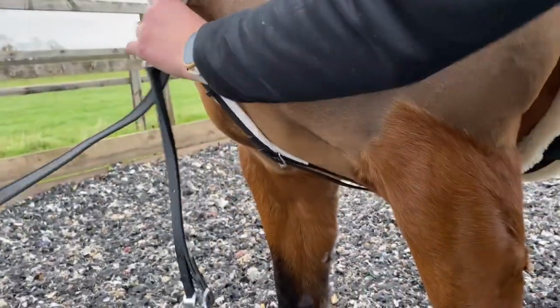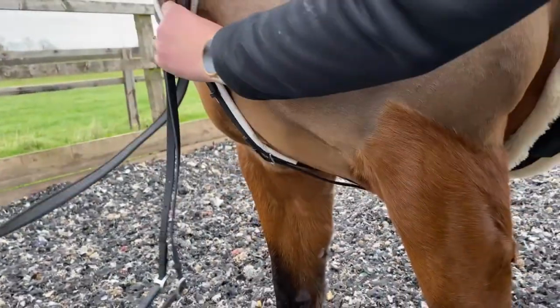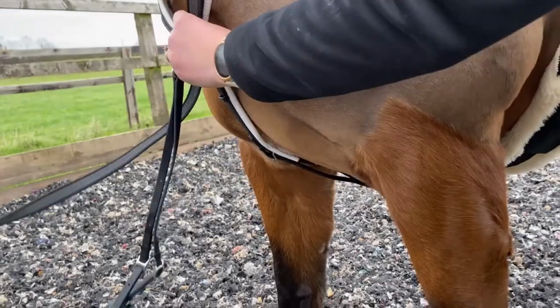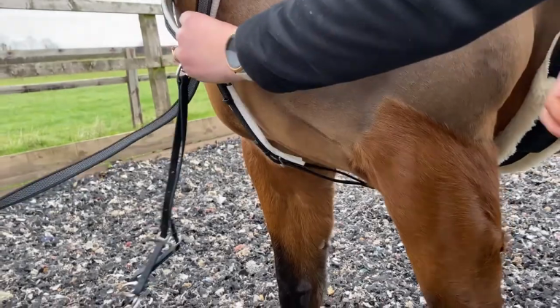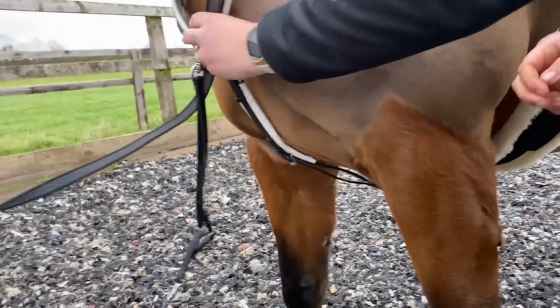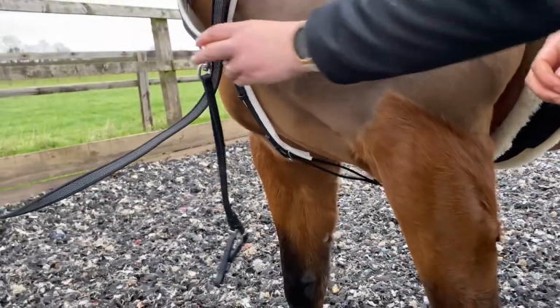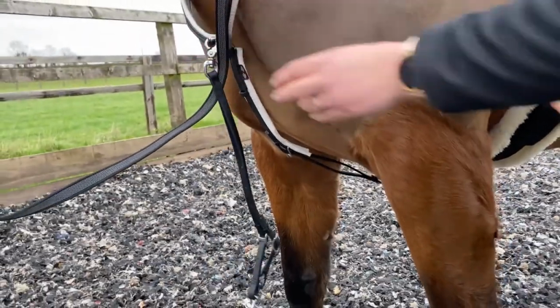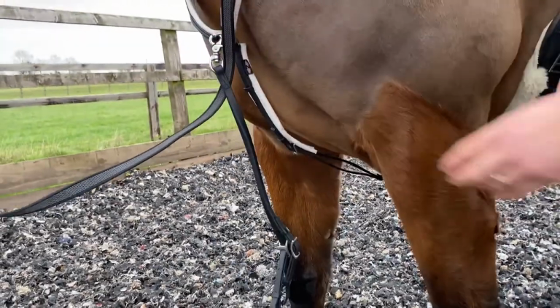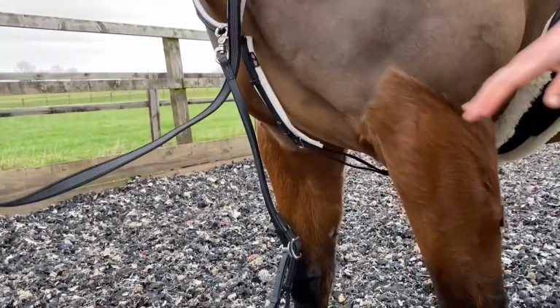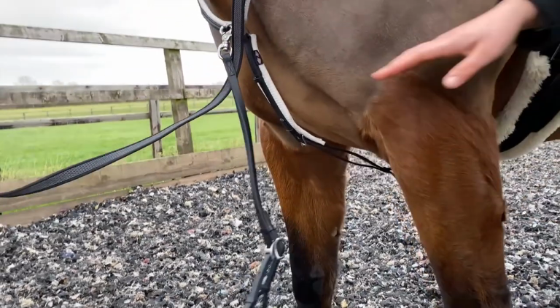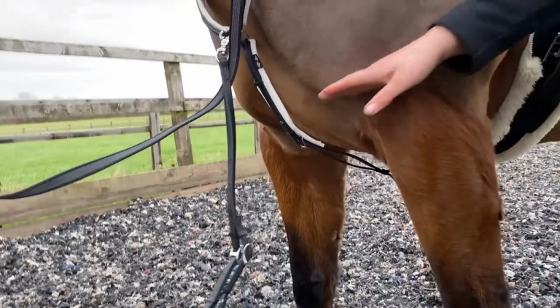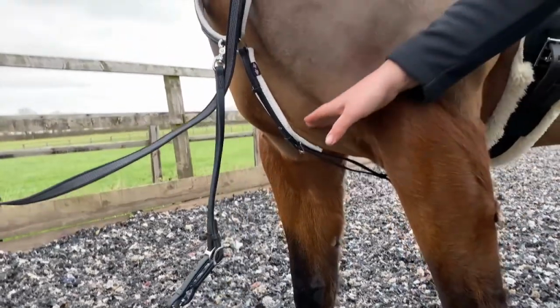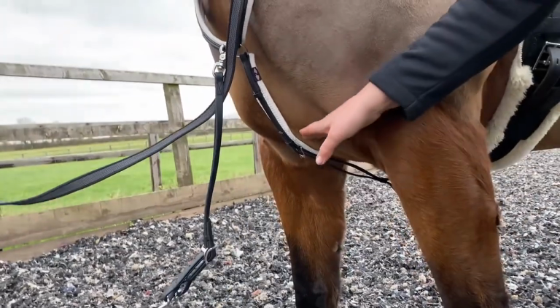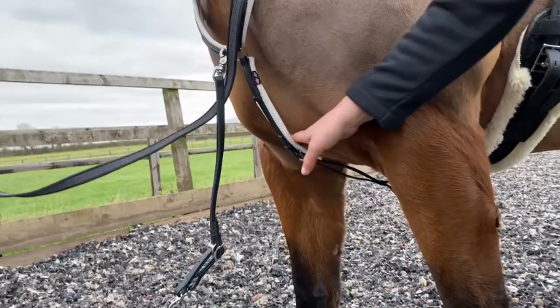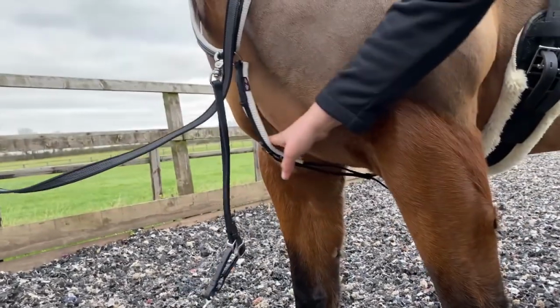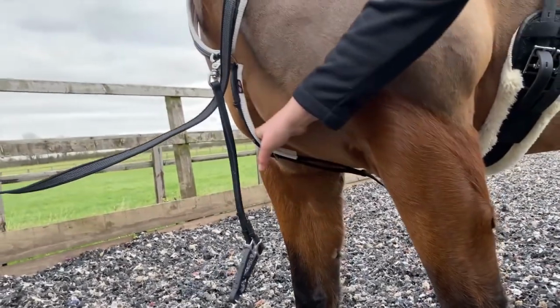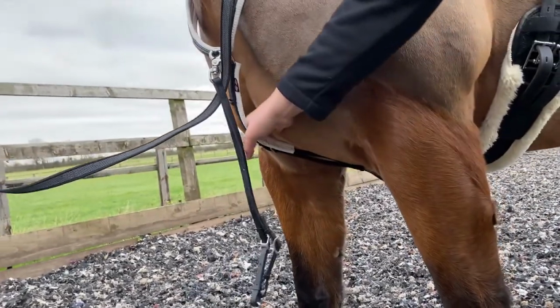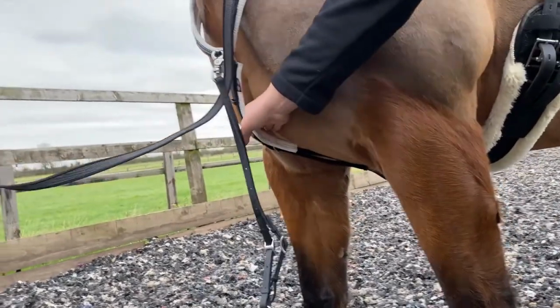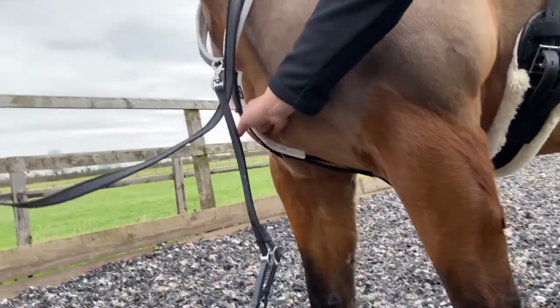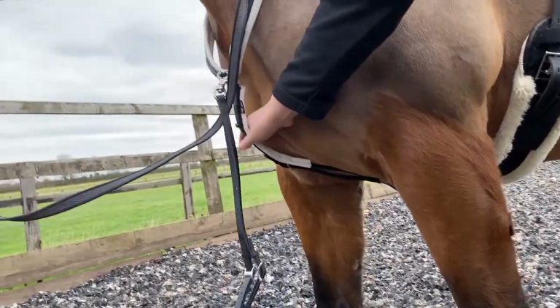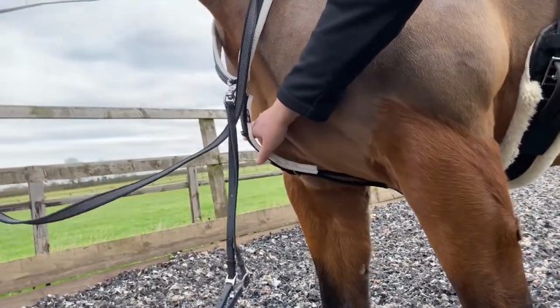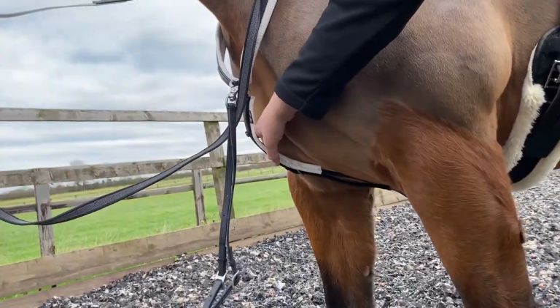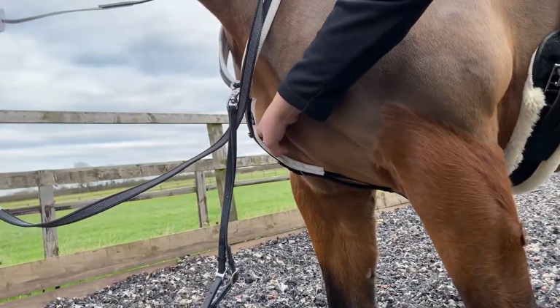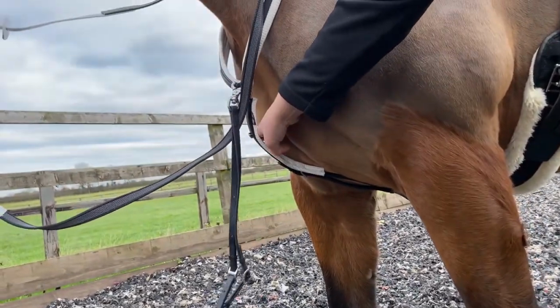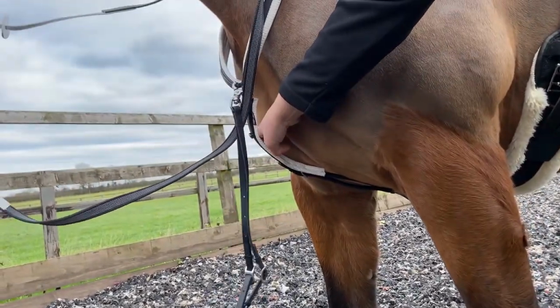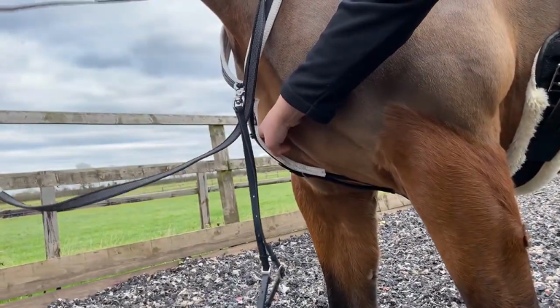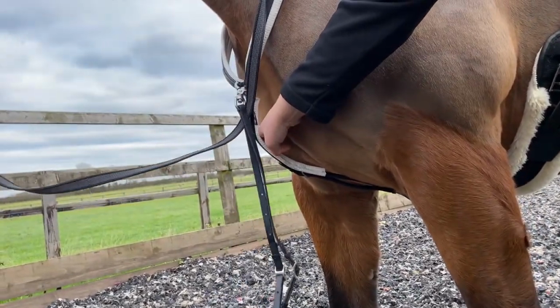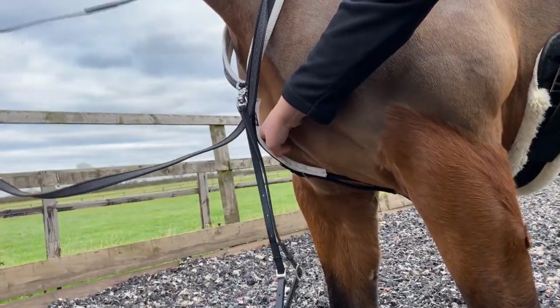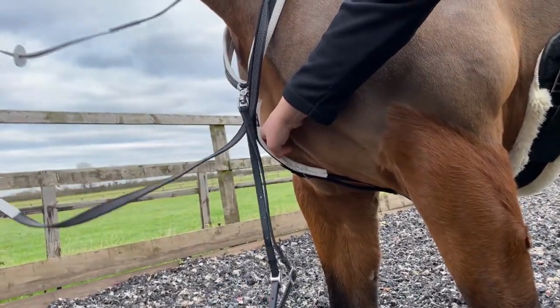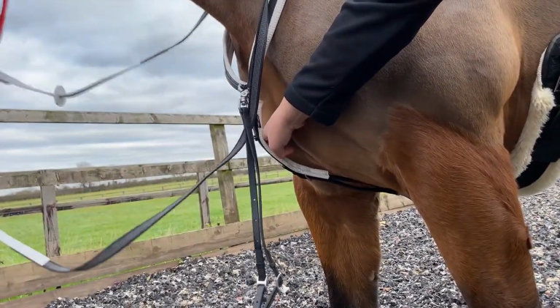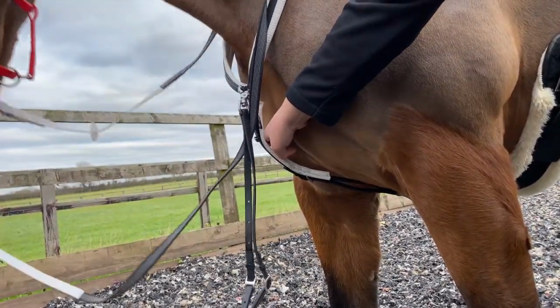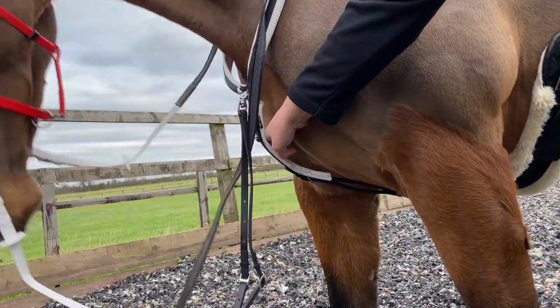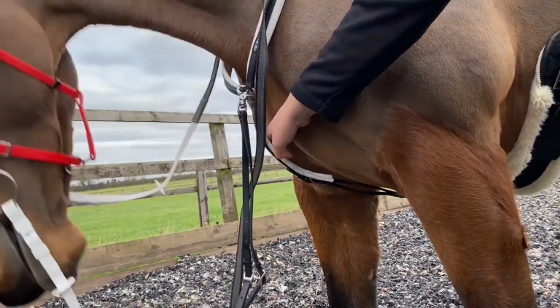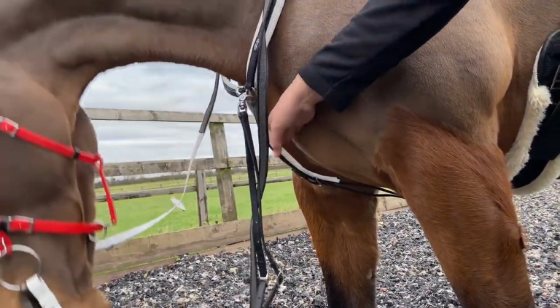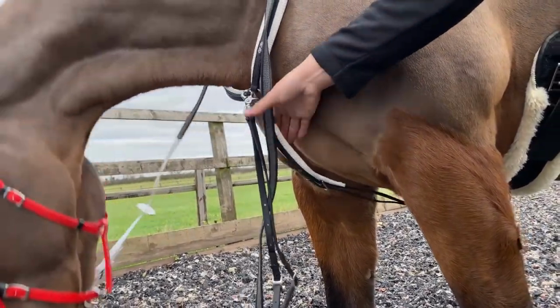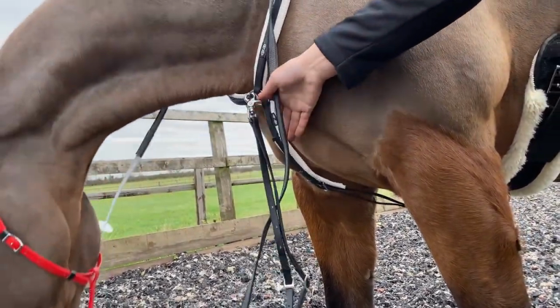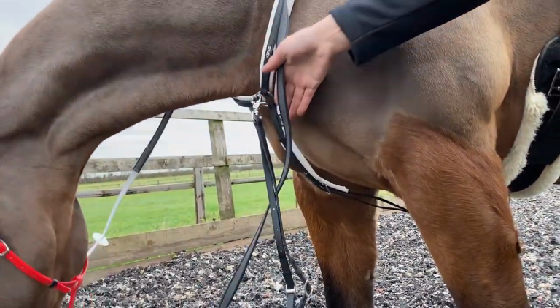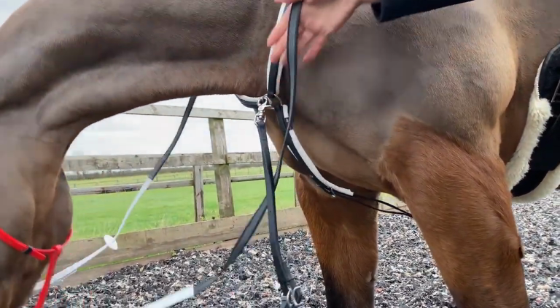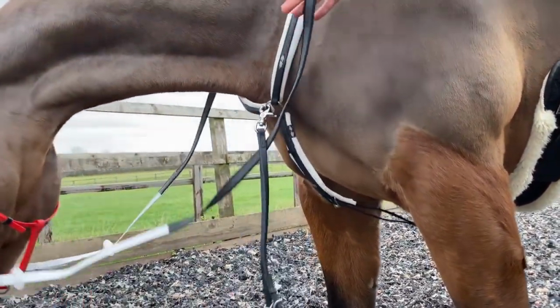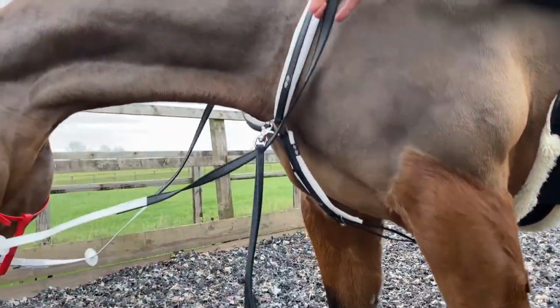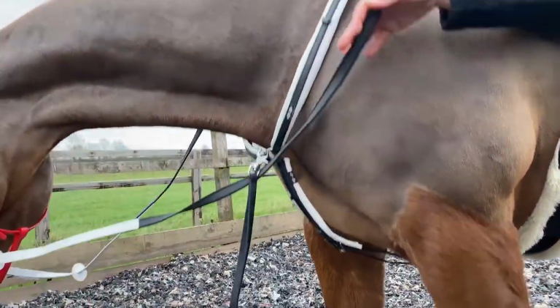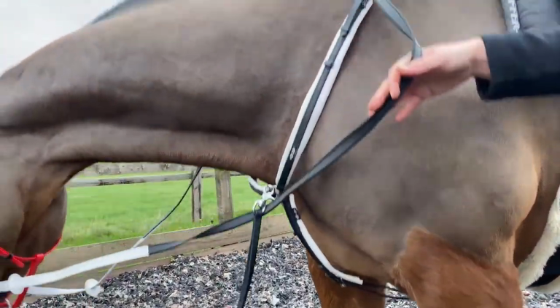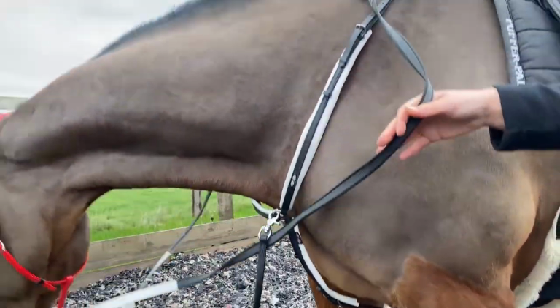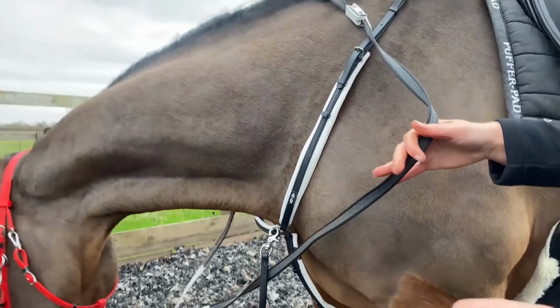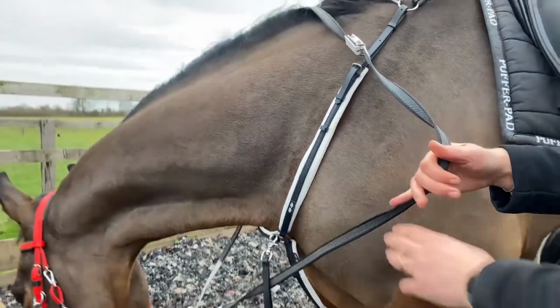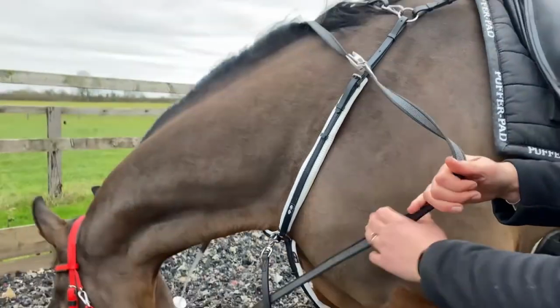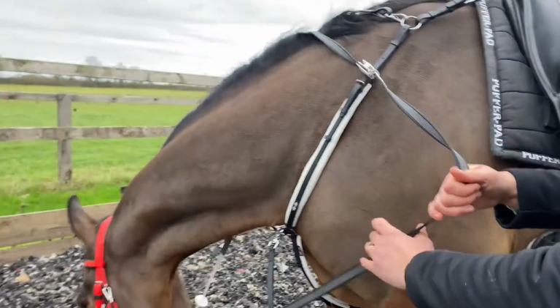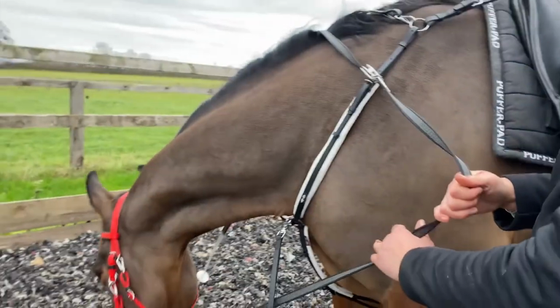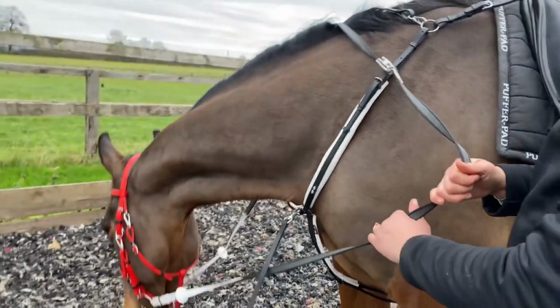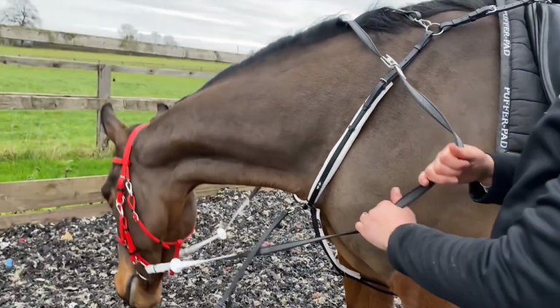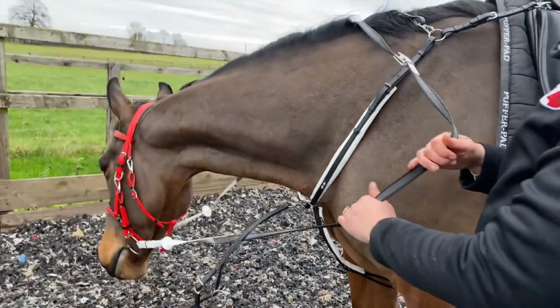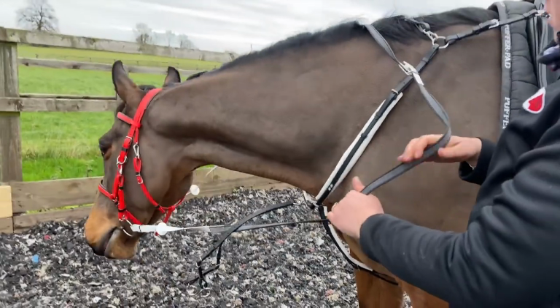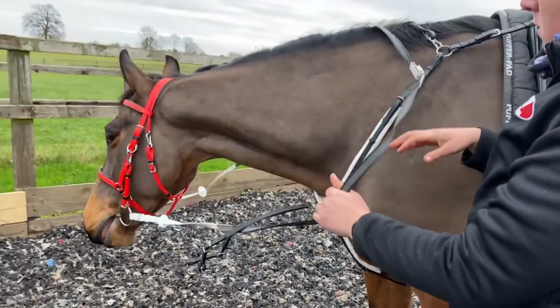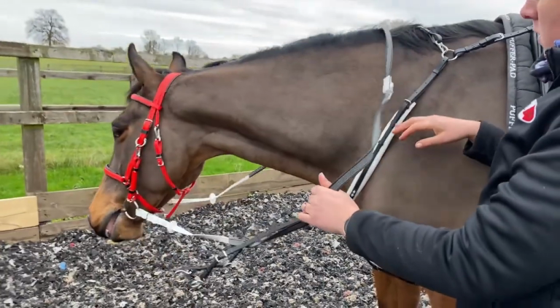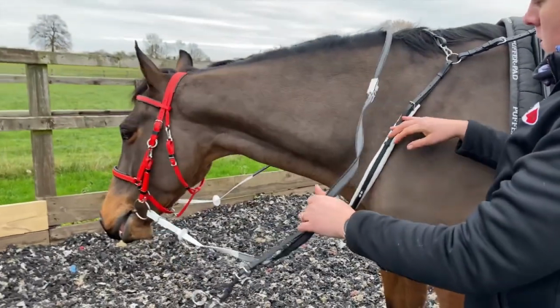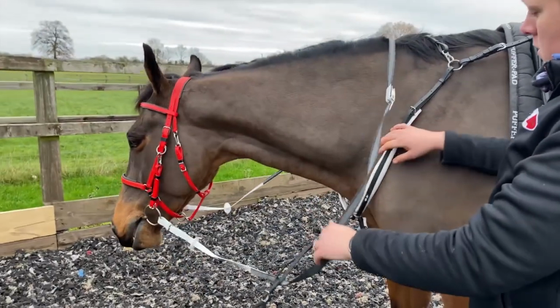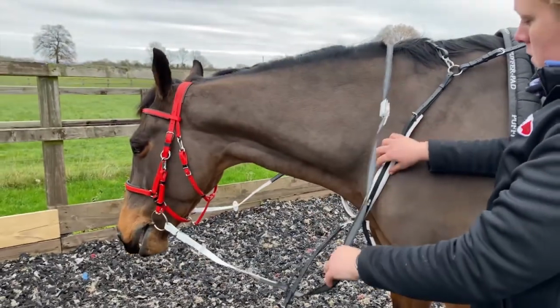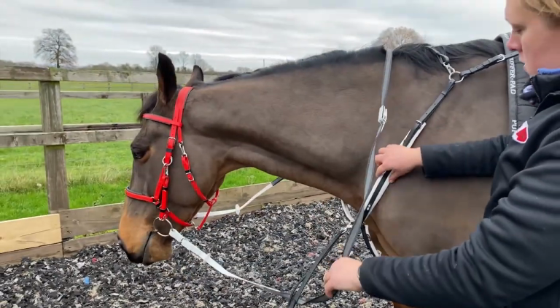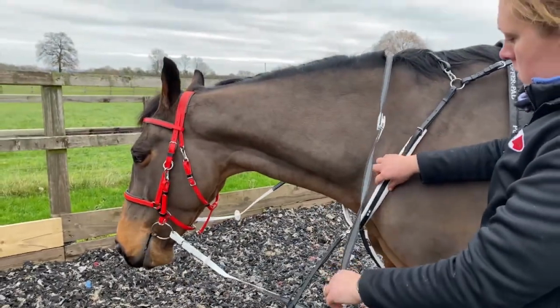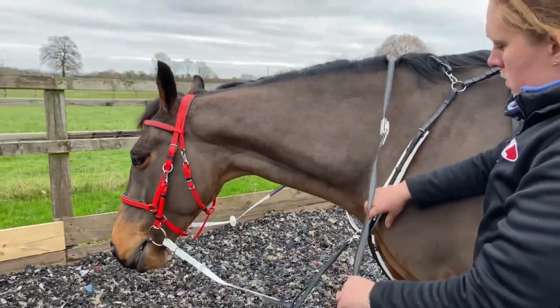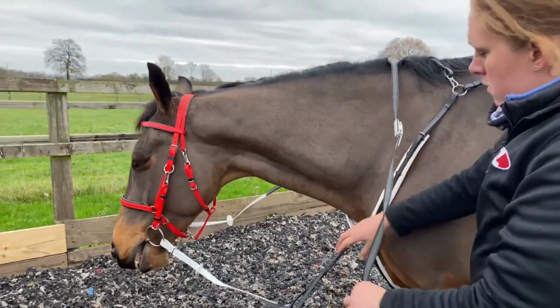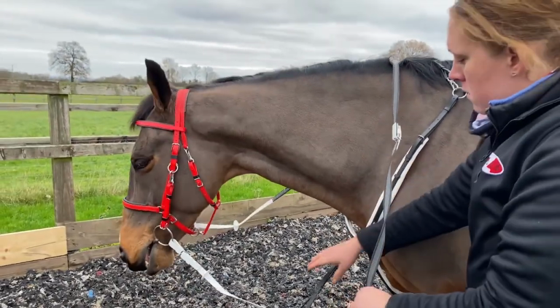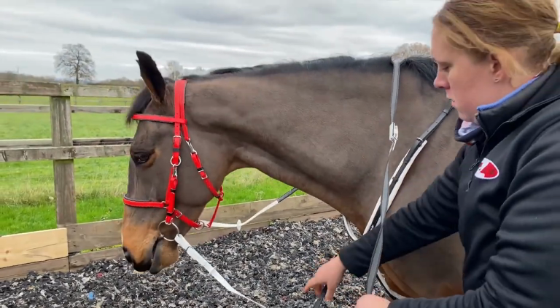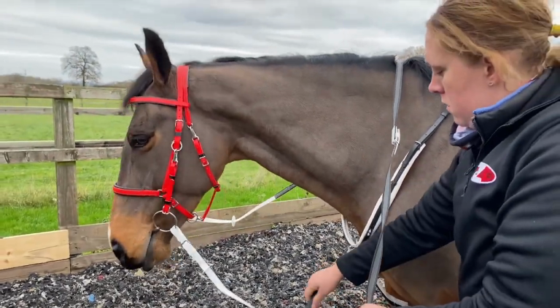You should be able to get a hand's width between the horse's chest and the strap to ensure that there is space for movement between their legs.